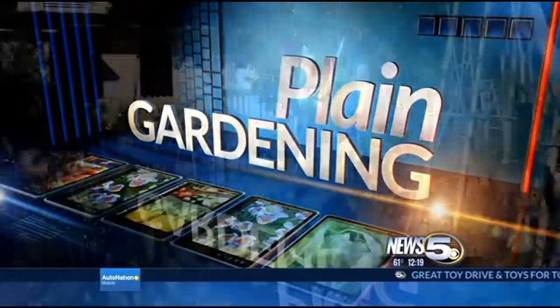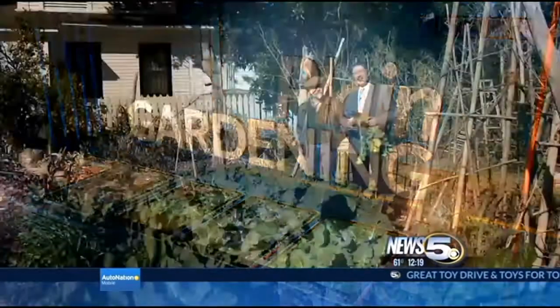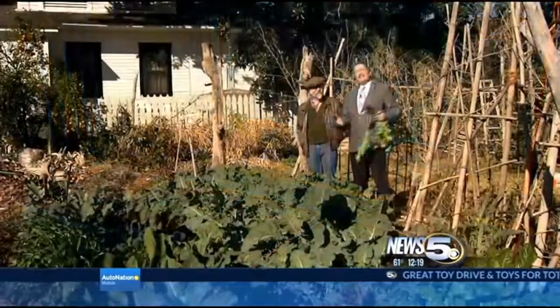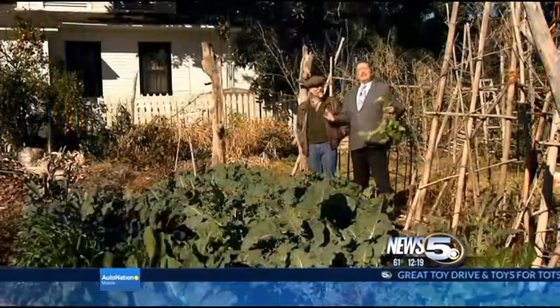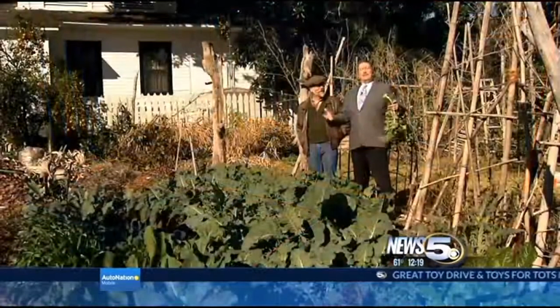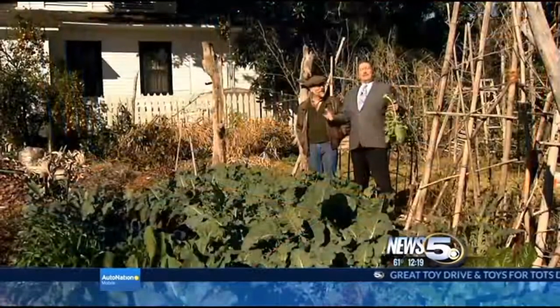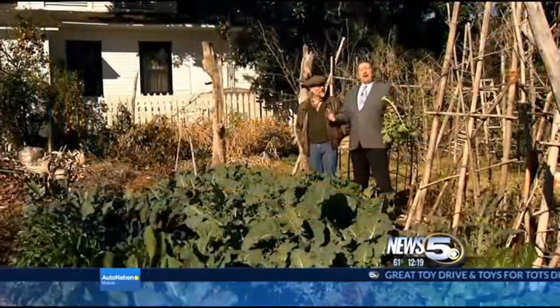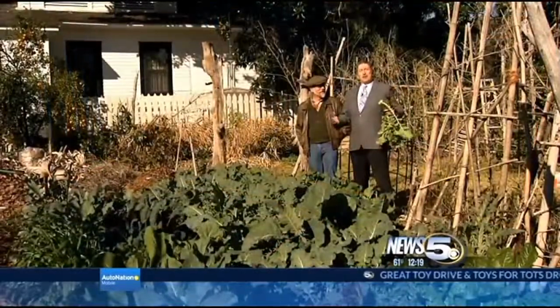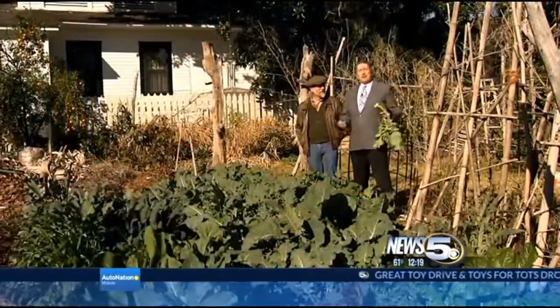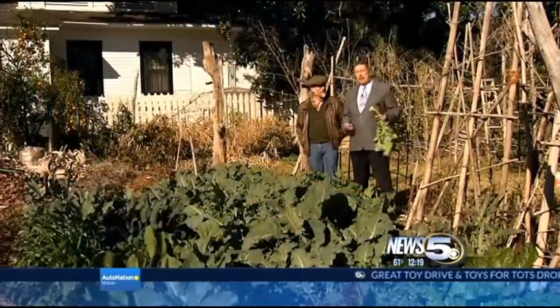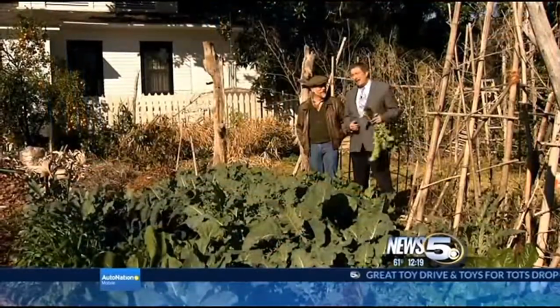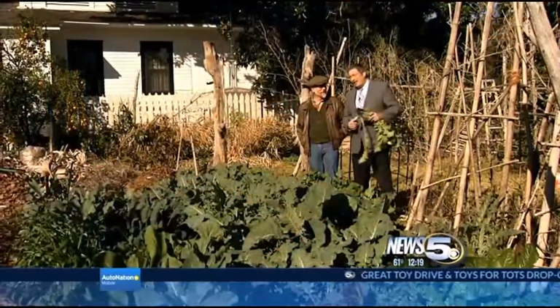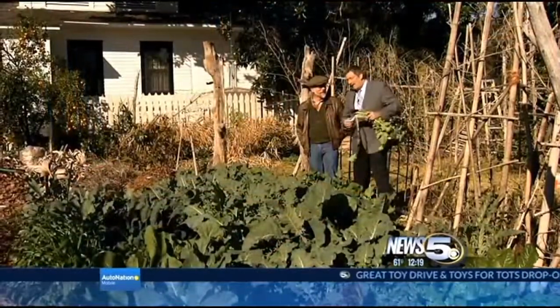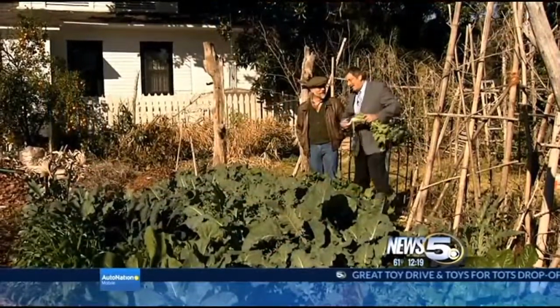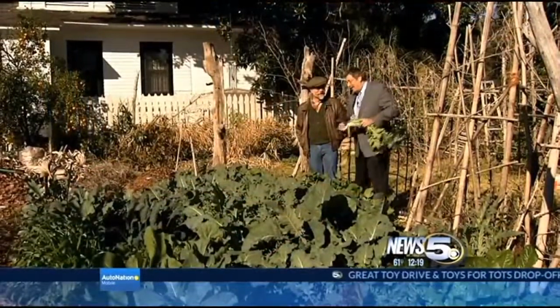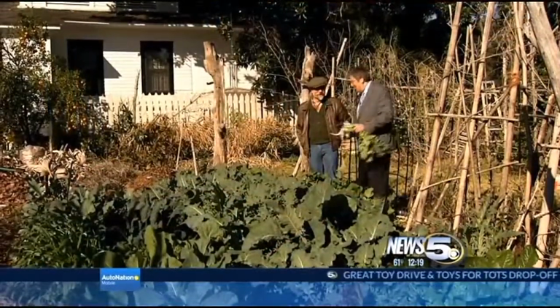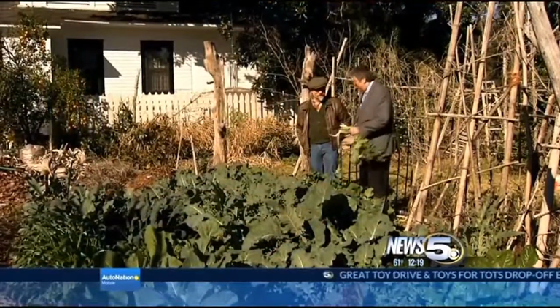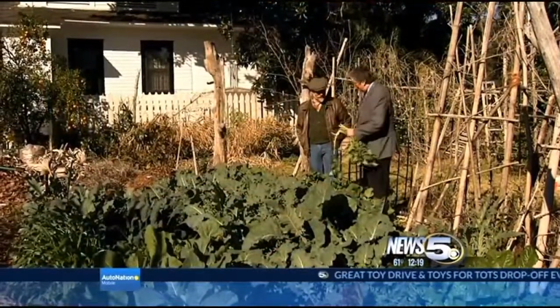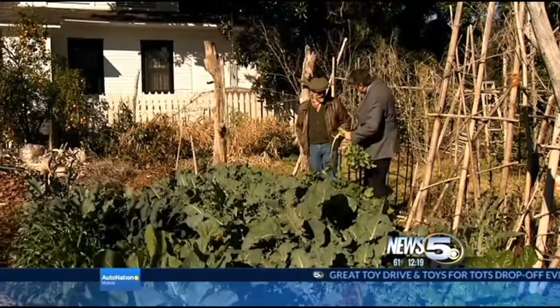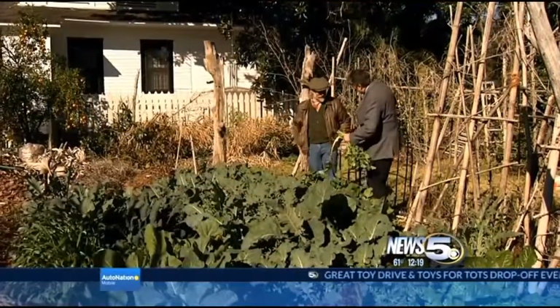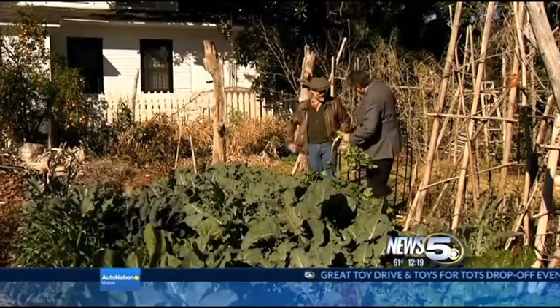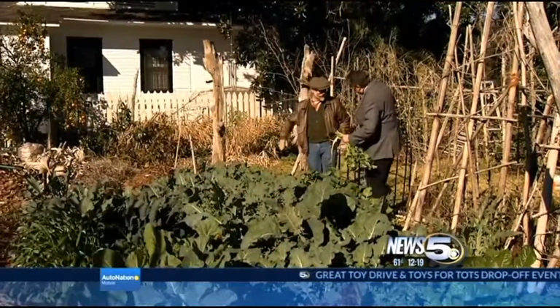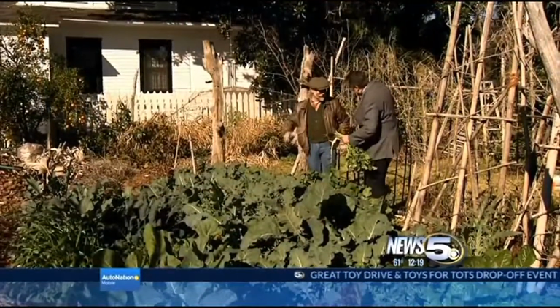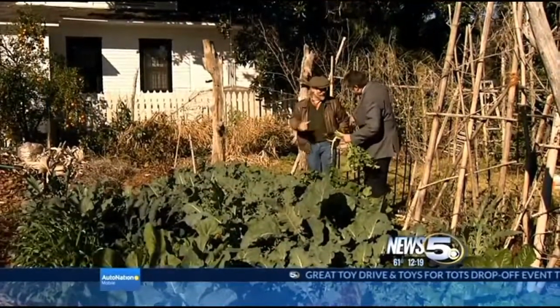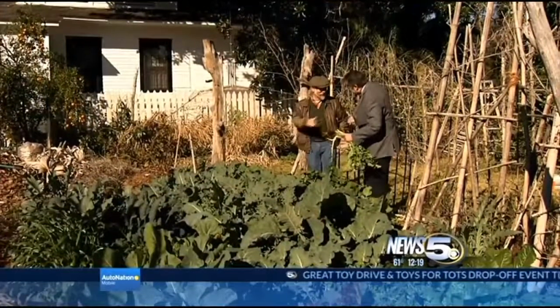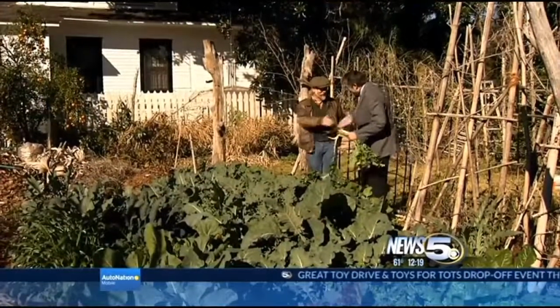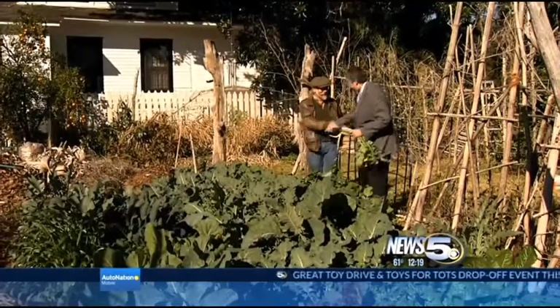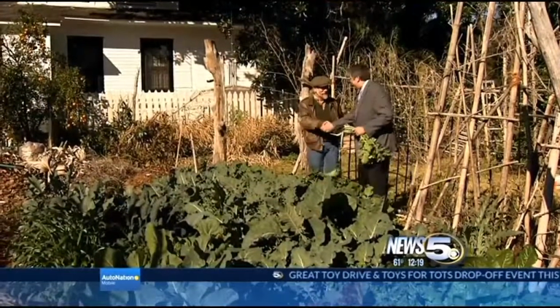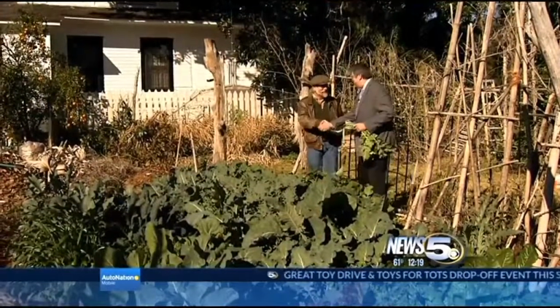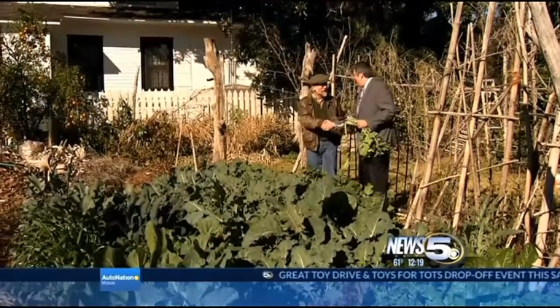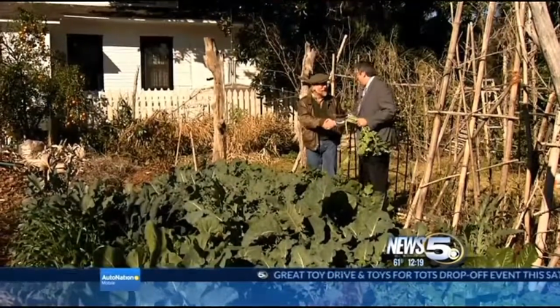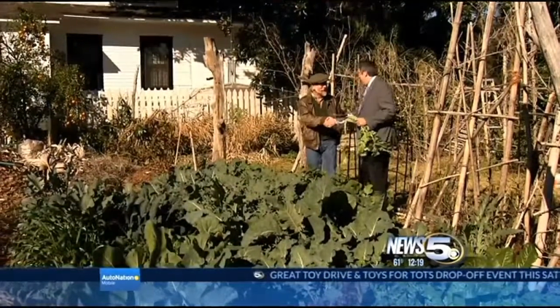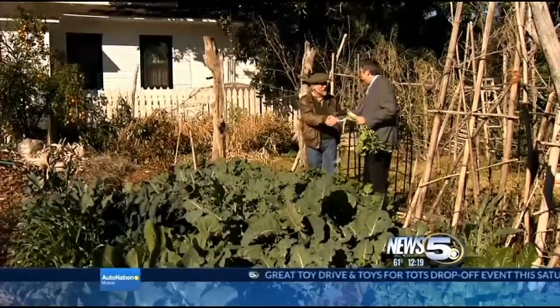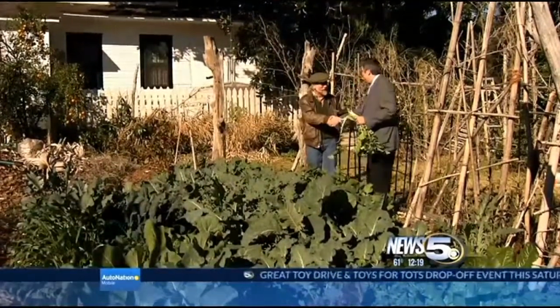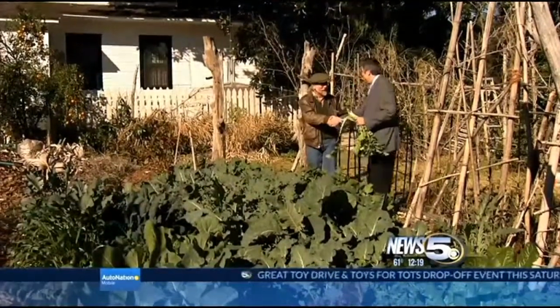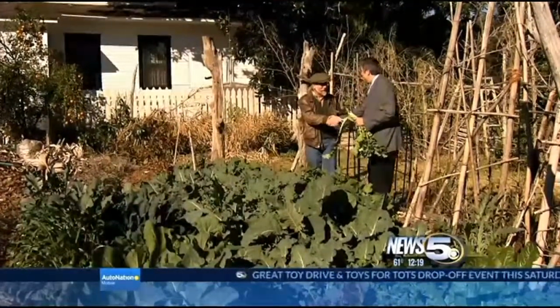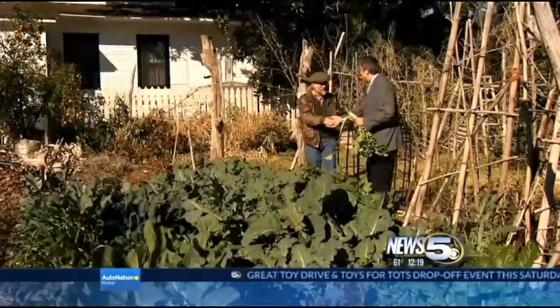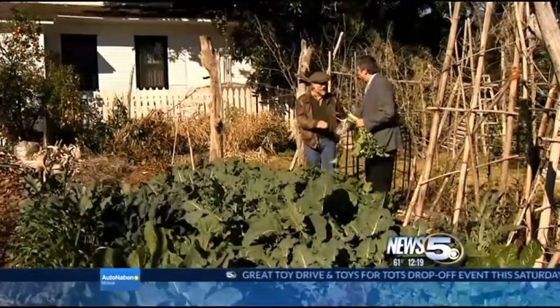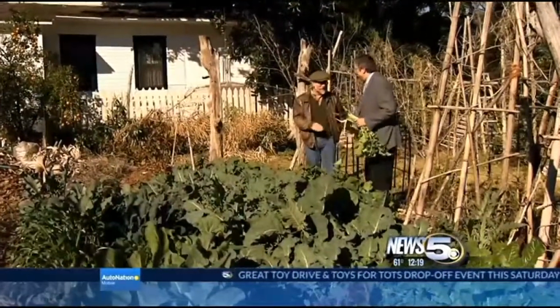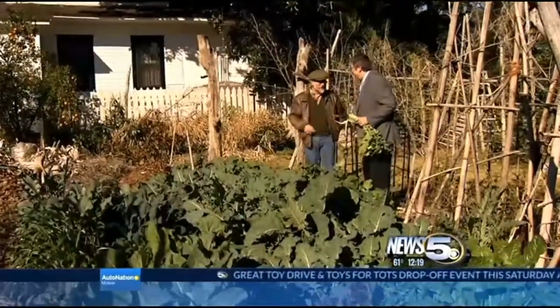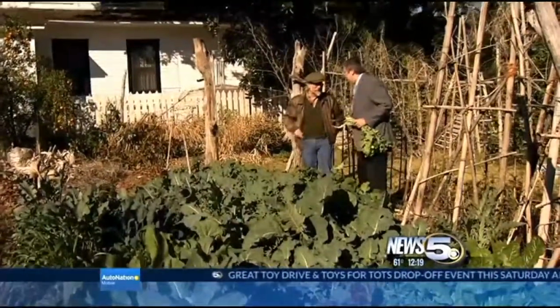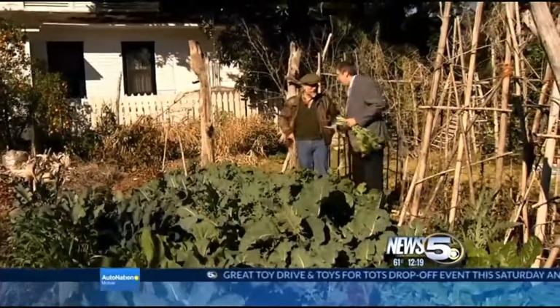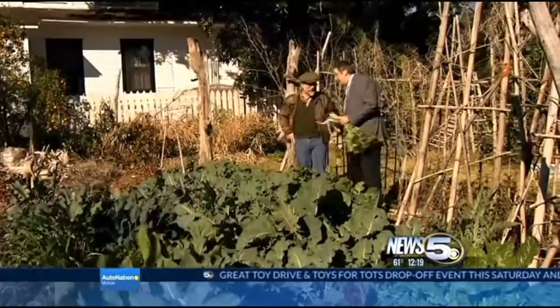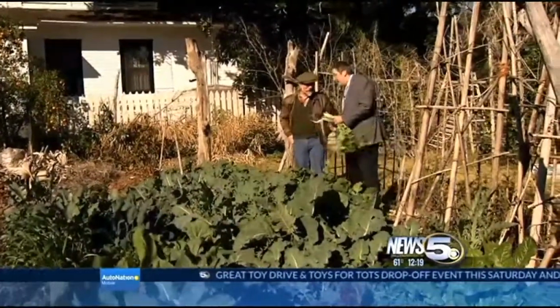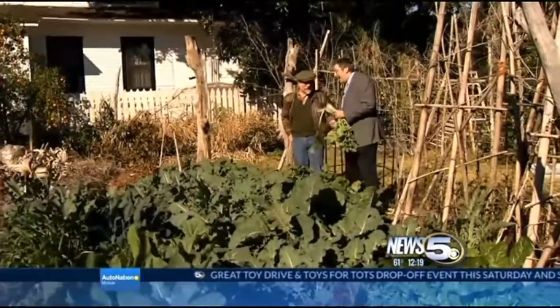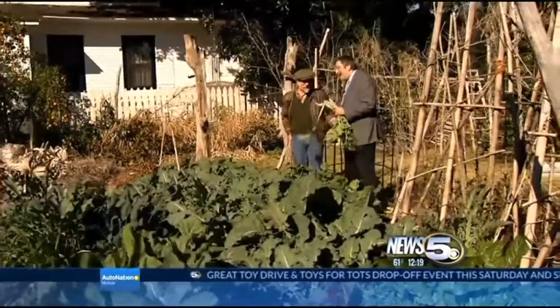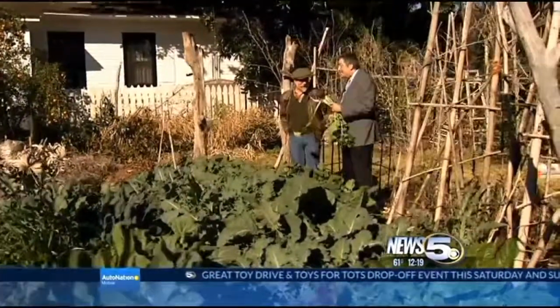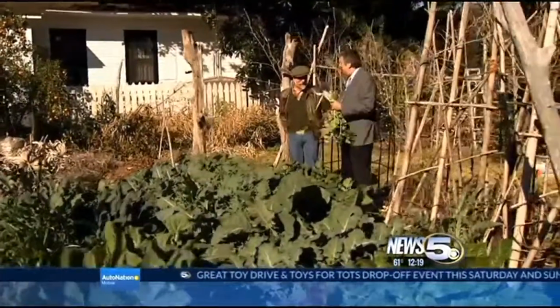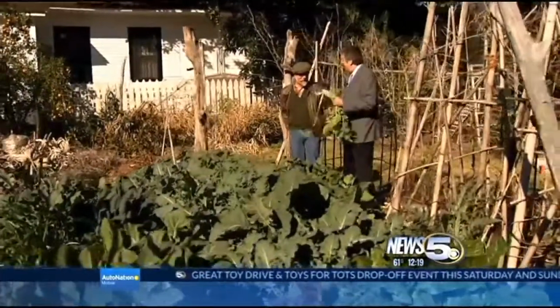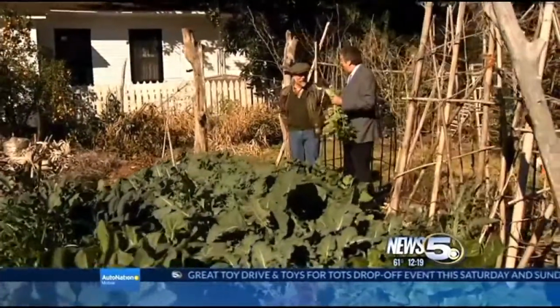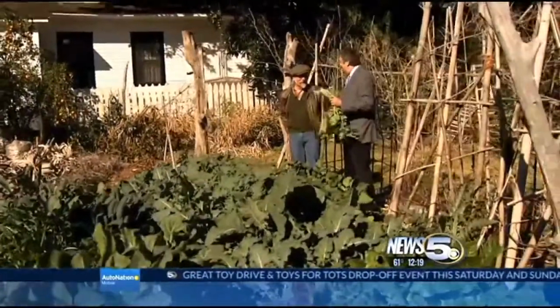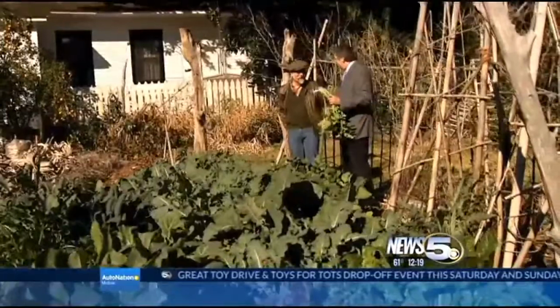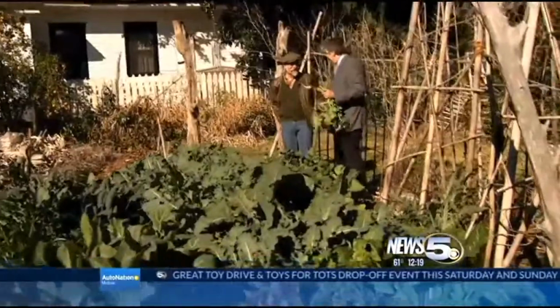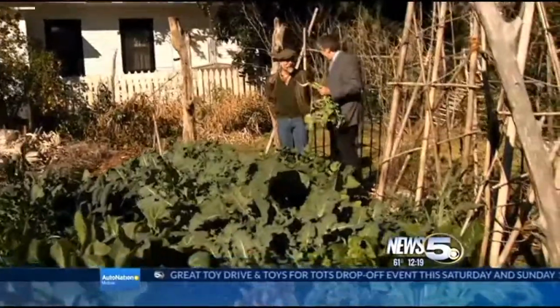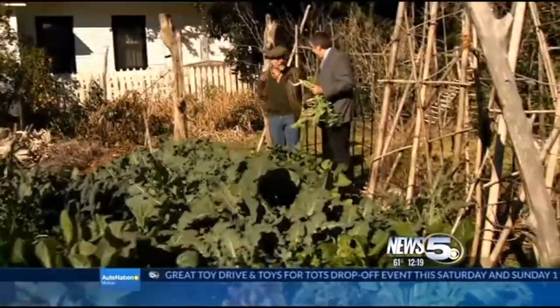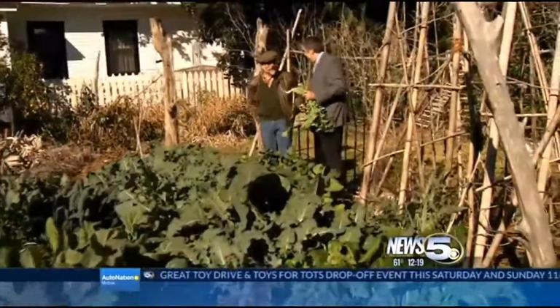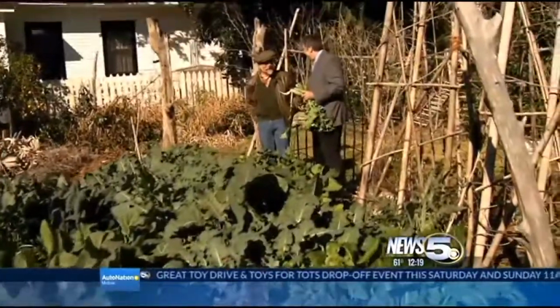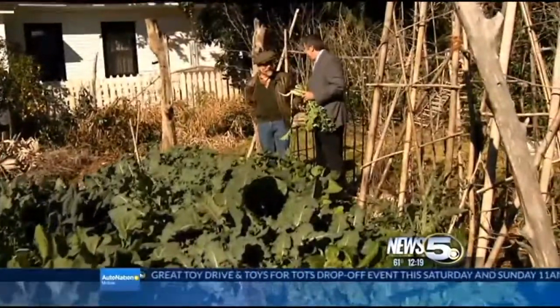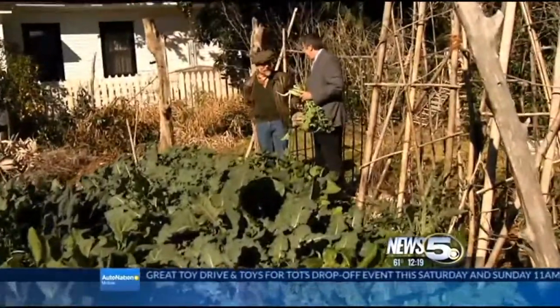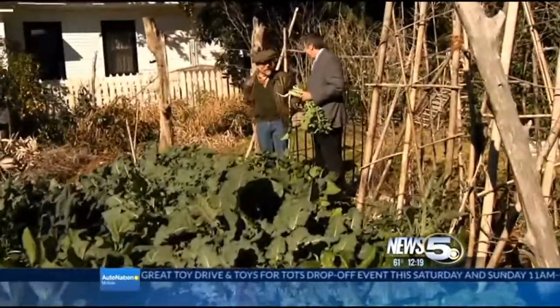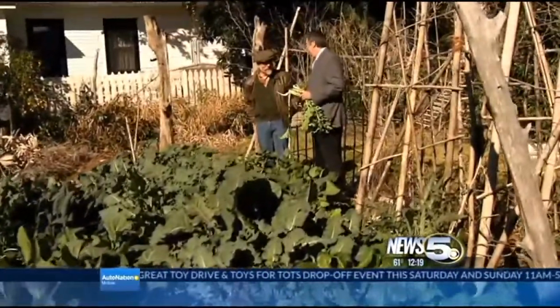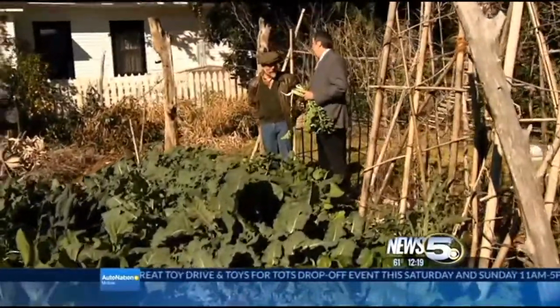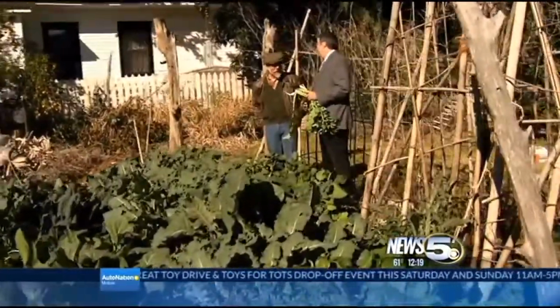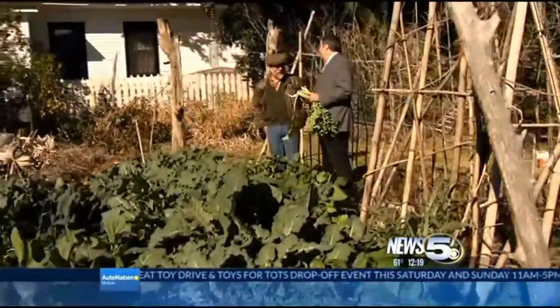Good afternoon. Welcome to Plain Gardening with Bill Finch. Great to see you, Bill. It's John. Good to see you. We're going rad today, I tell you. We're going rad.